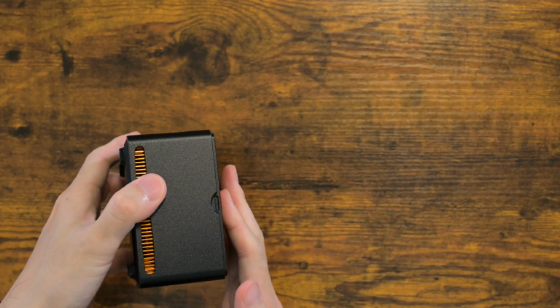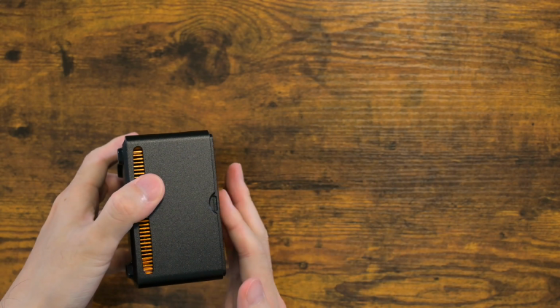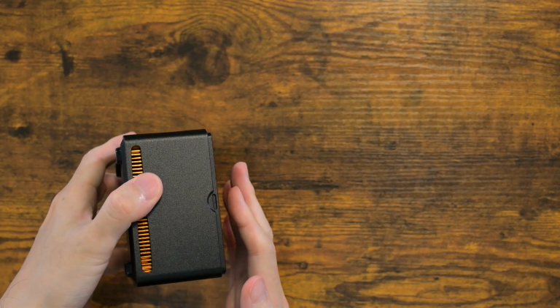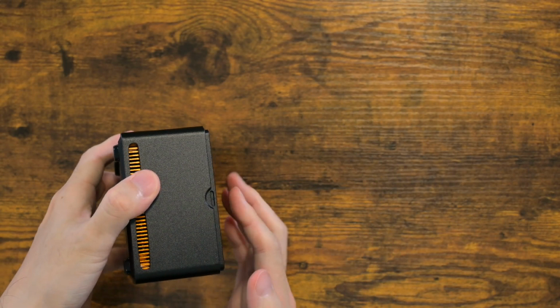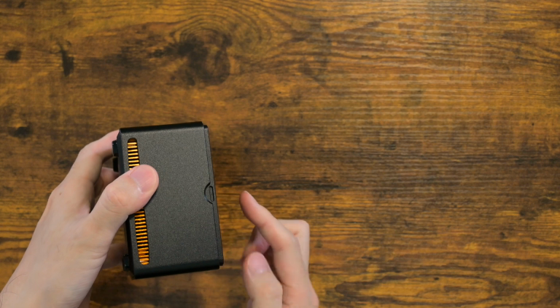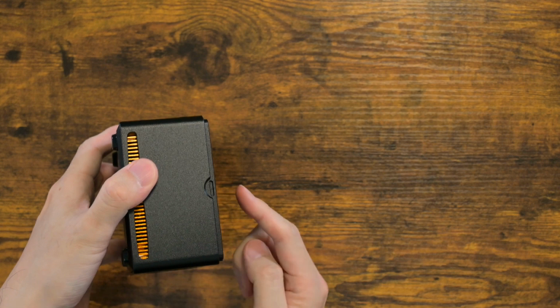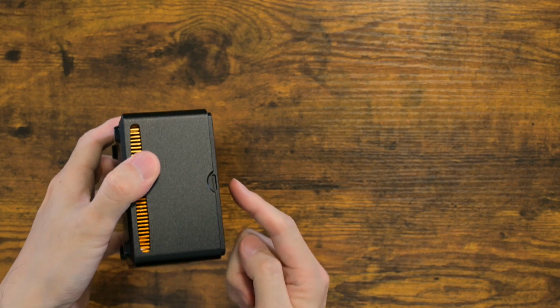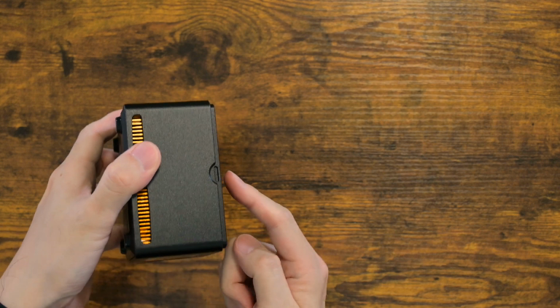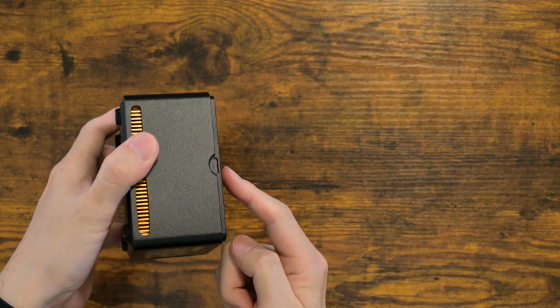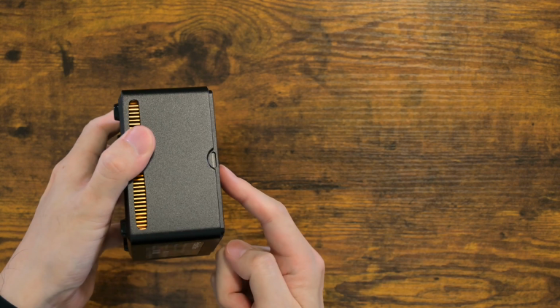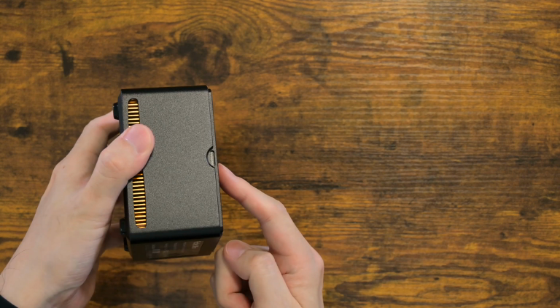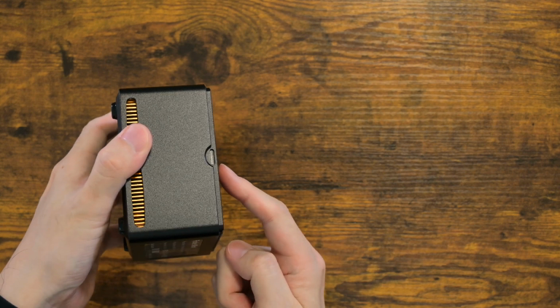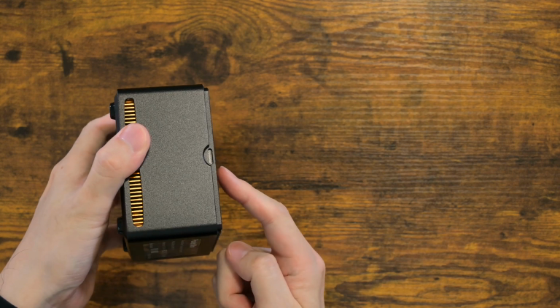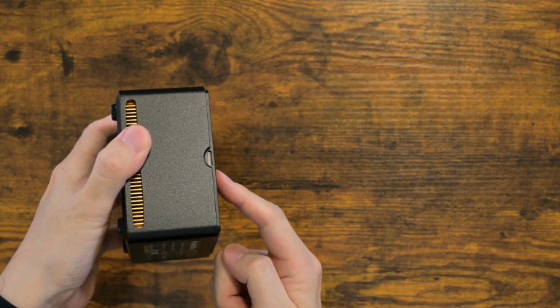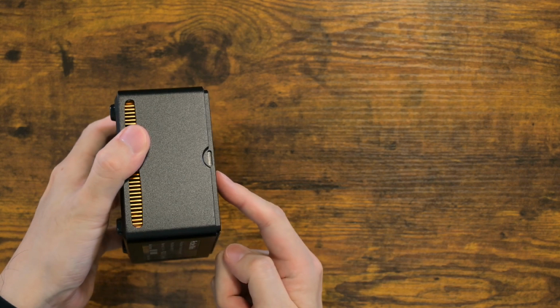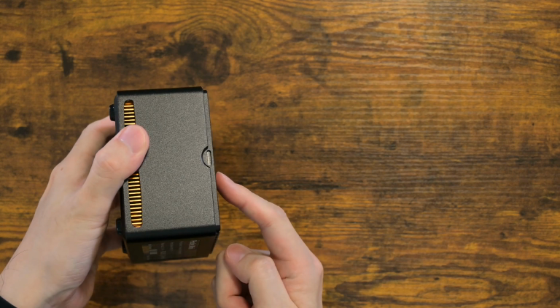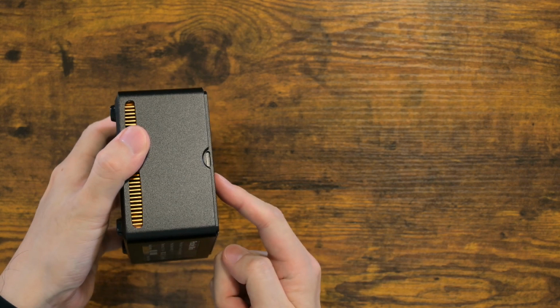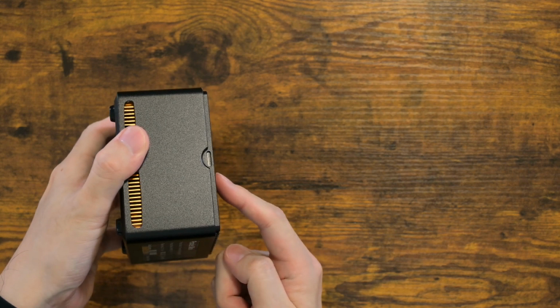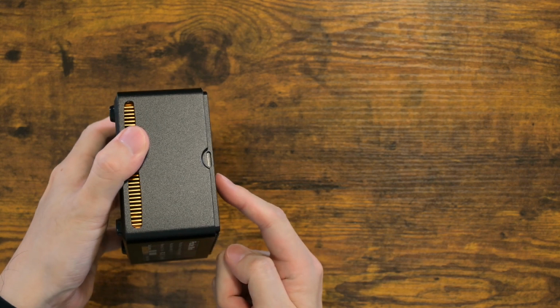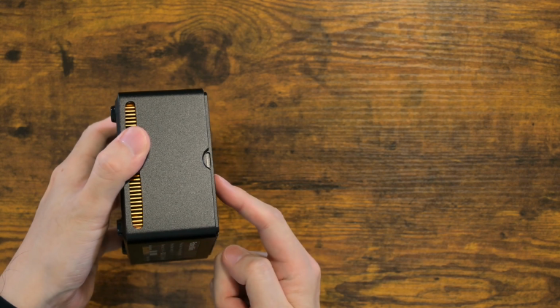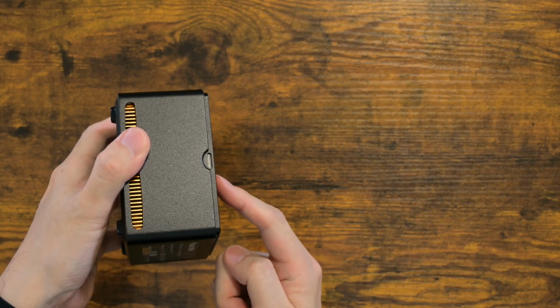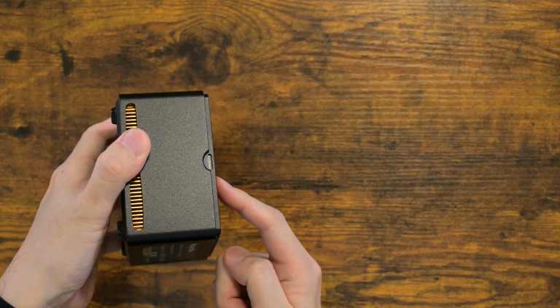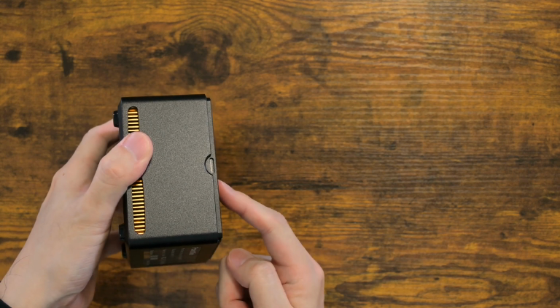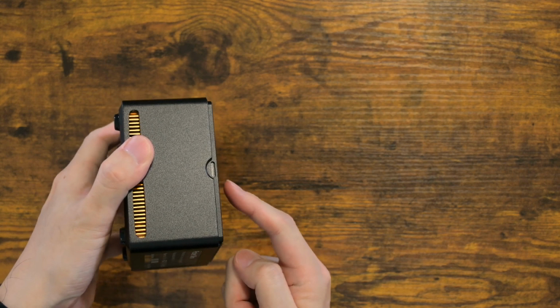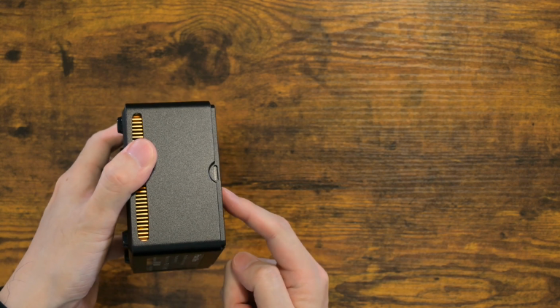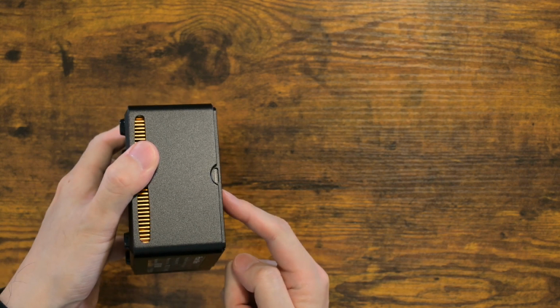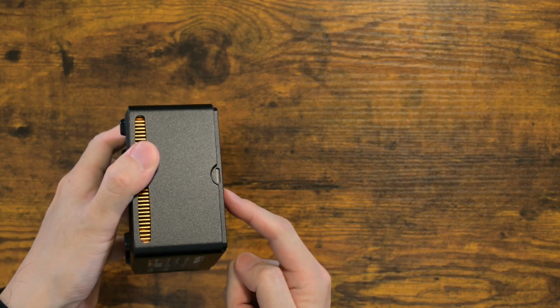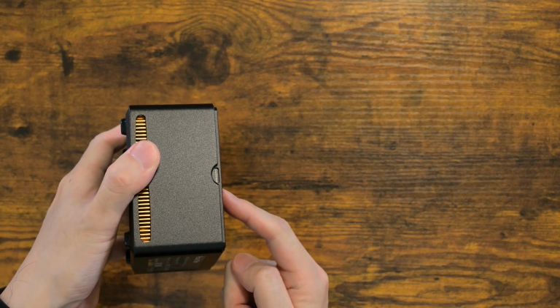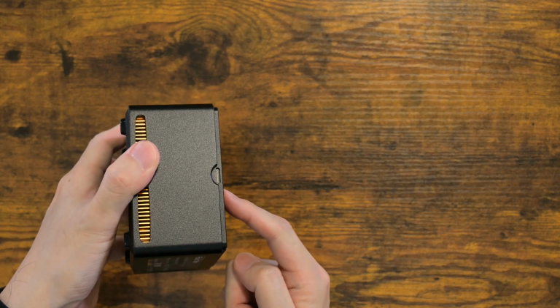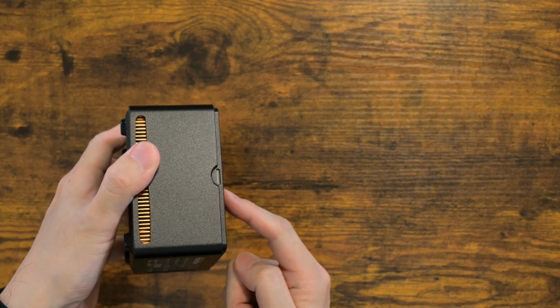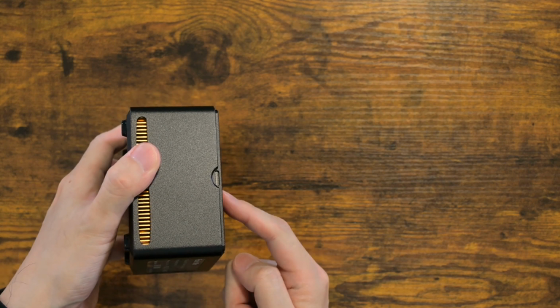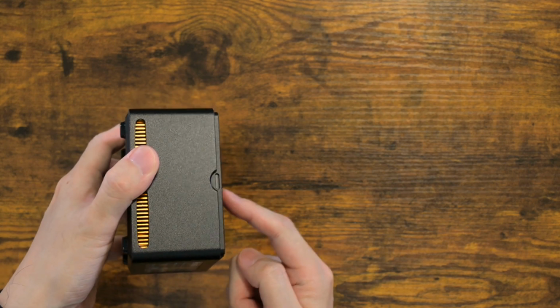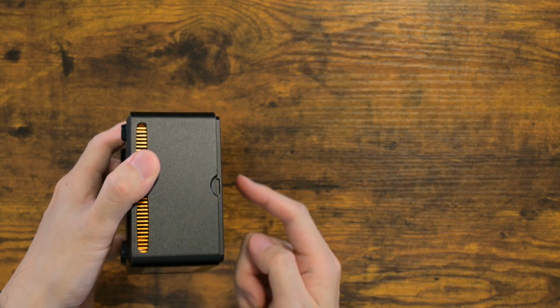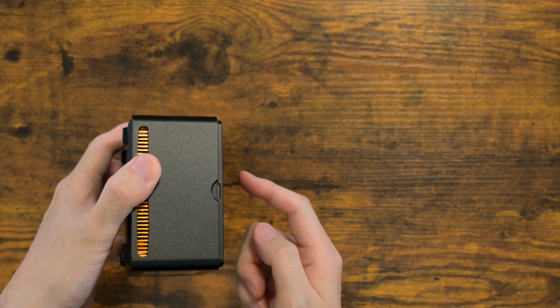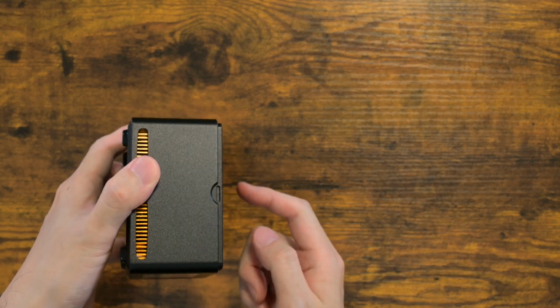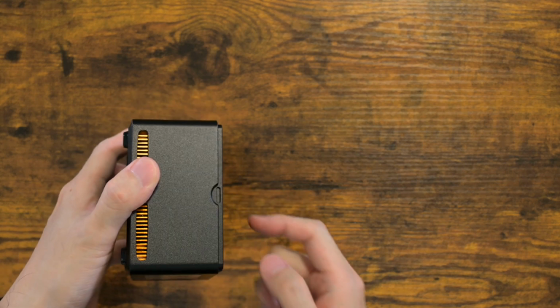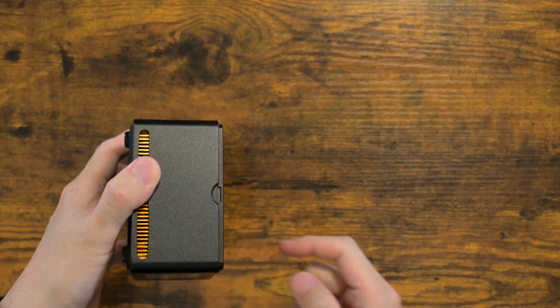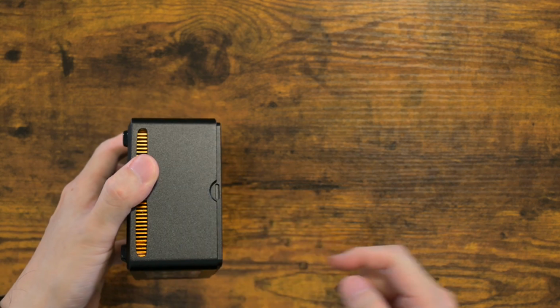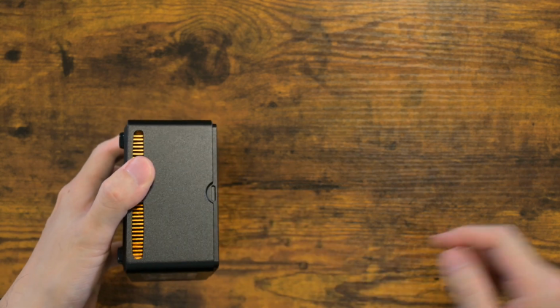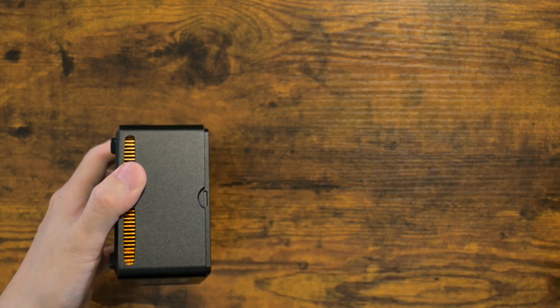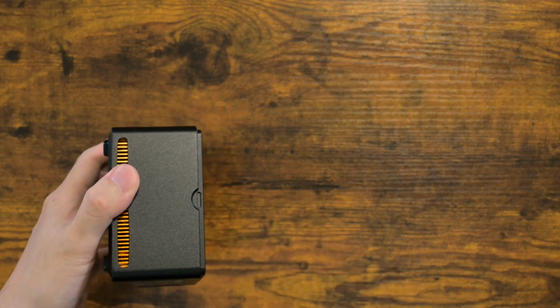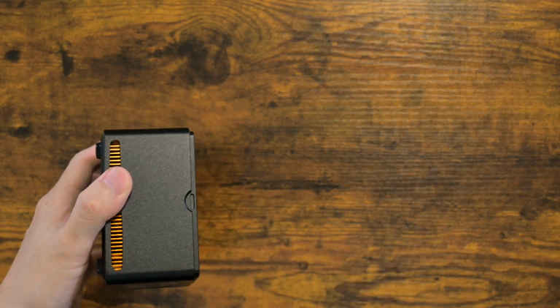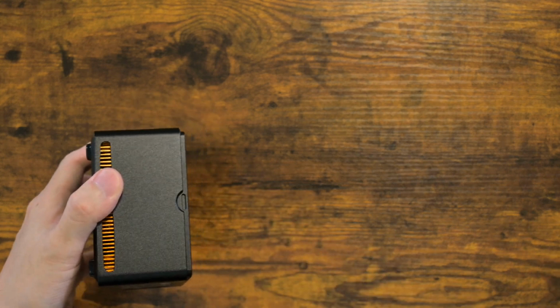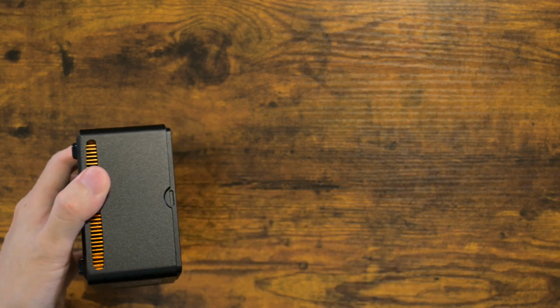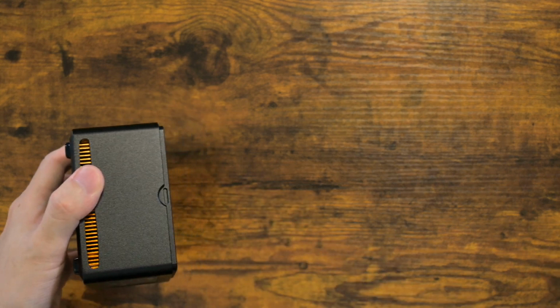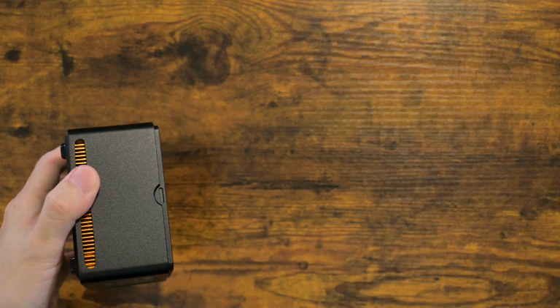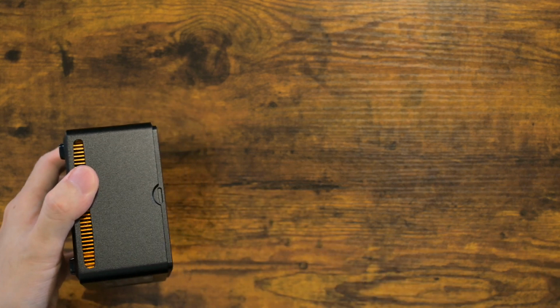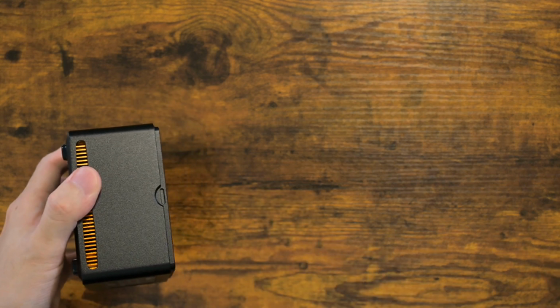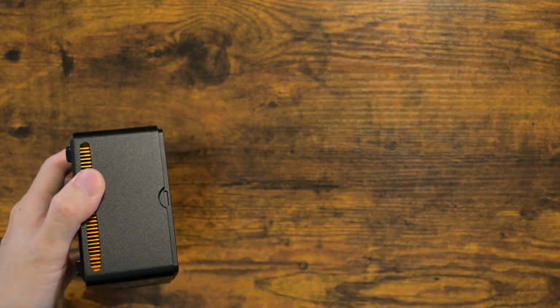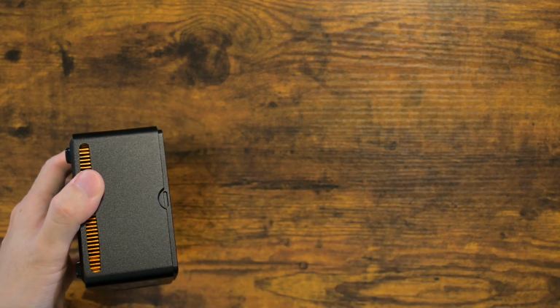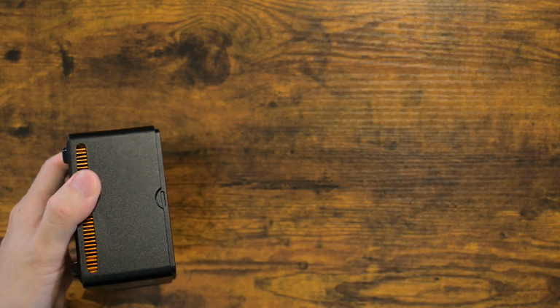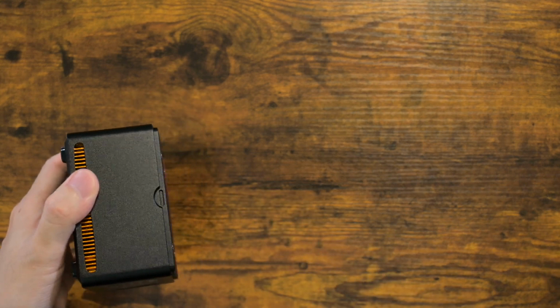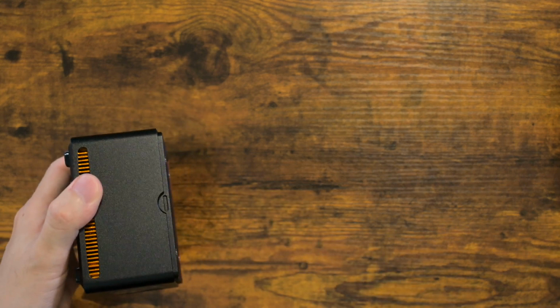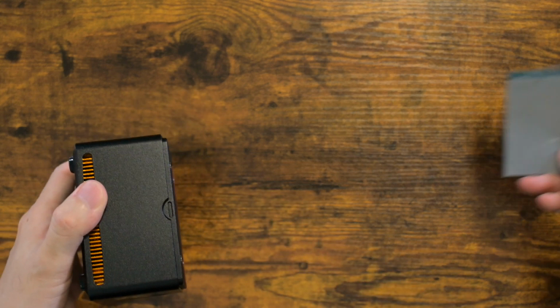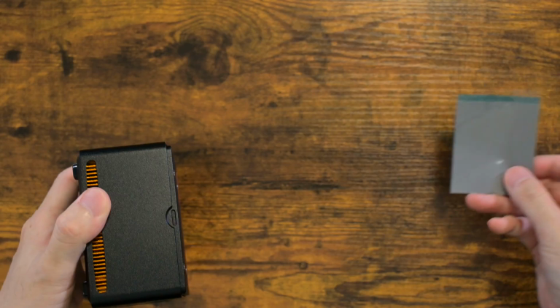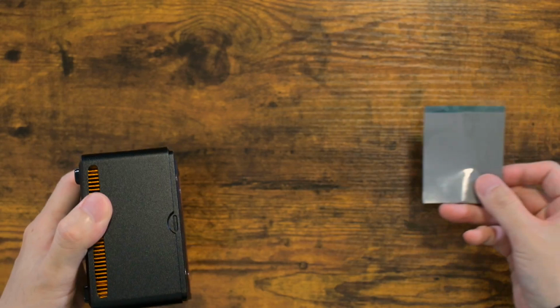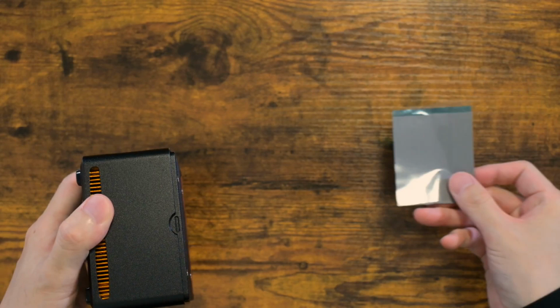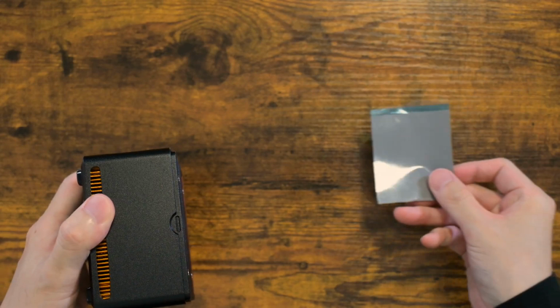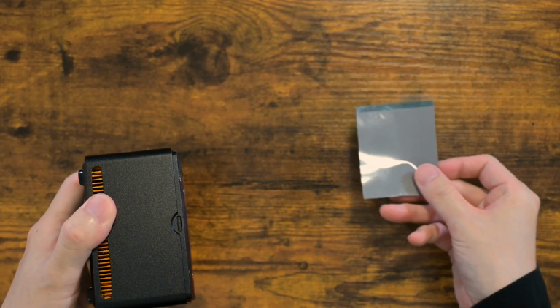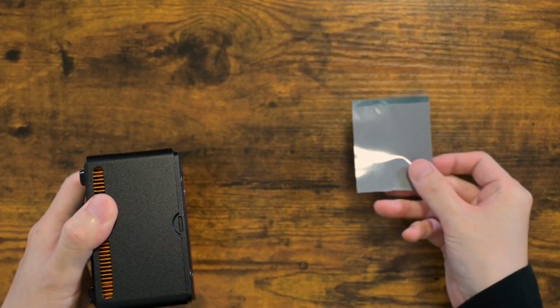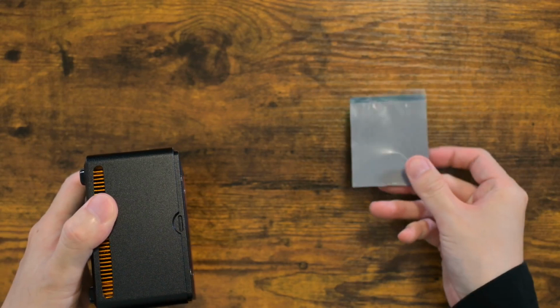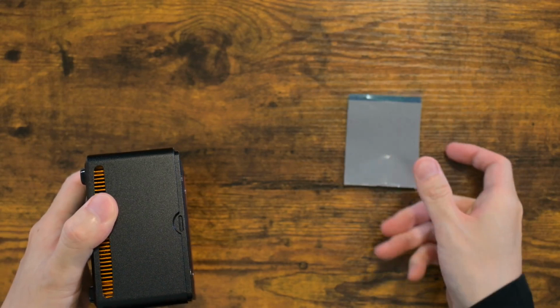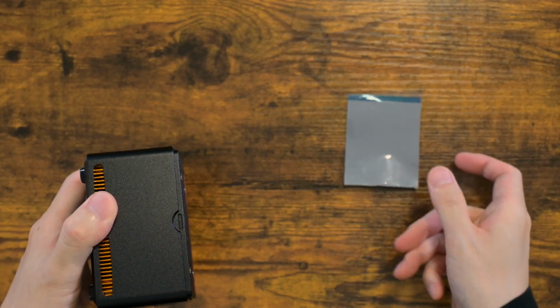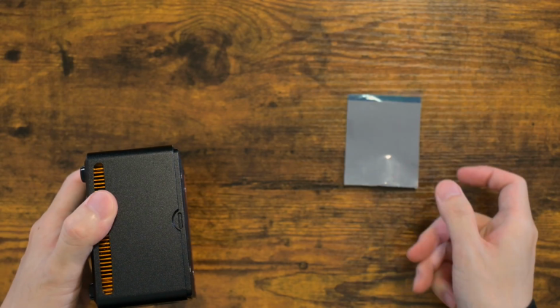It's not tightly fit right now, but I am assuming that once you install drives and thermal pads, it will firmly fit.